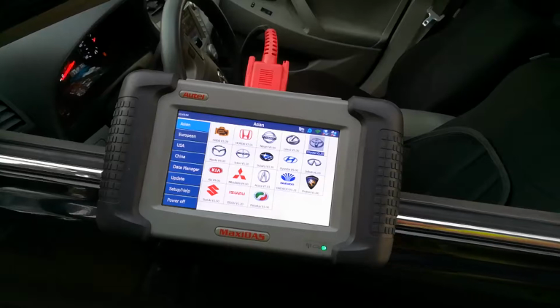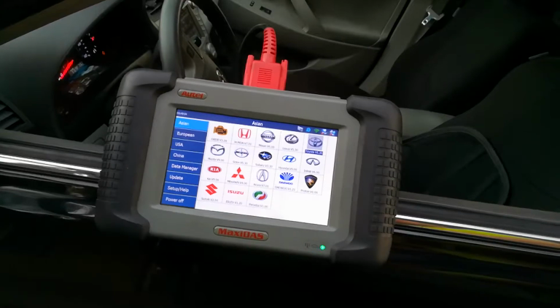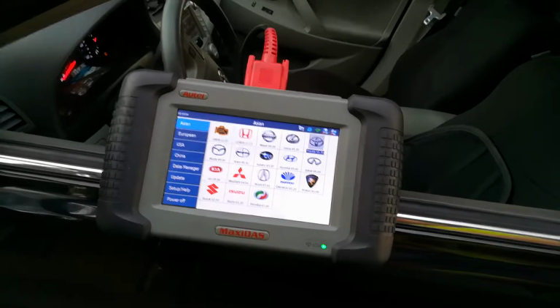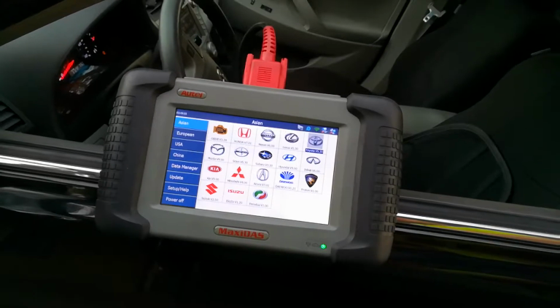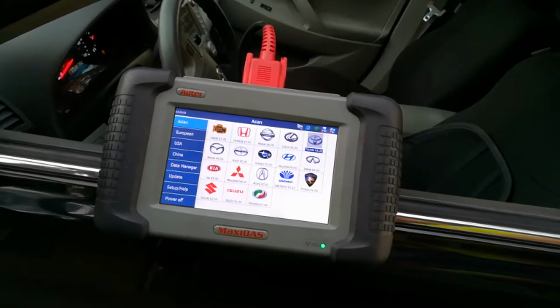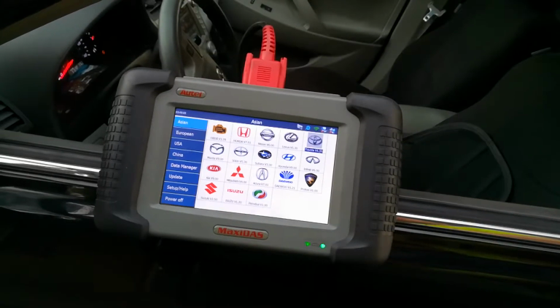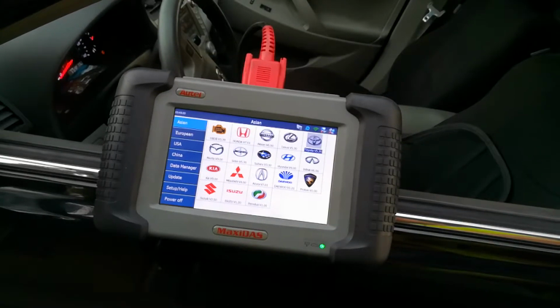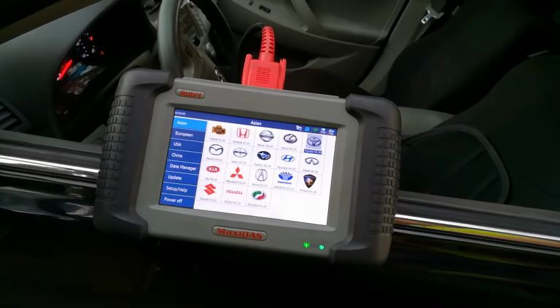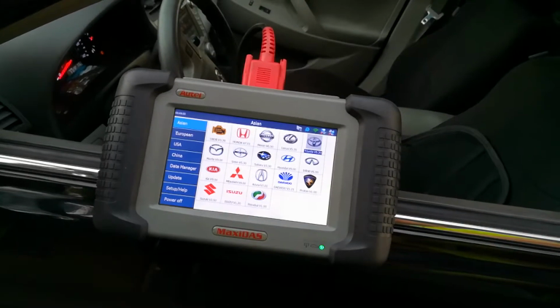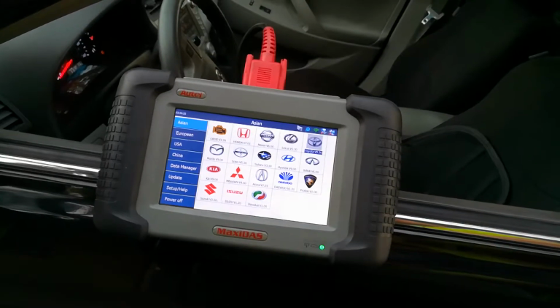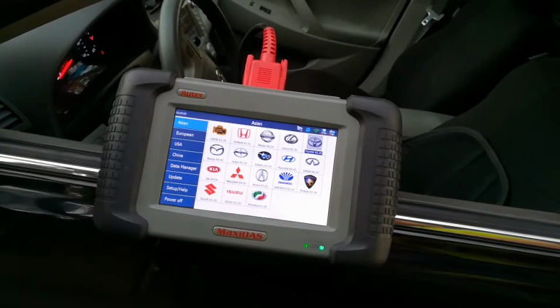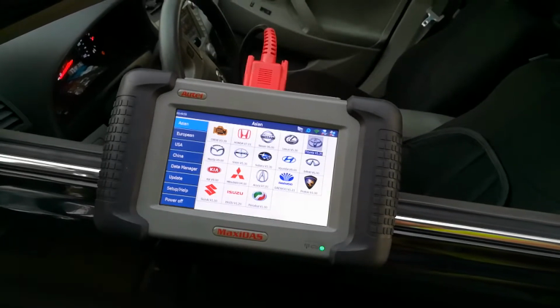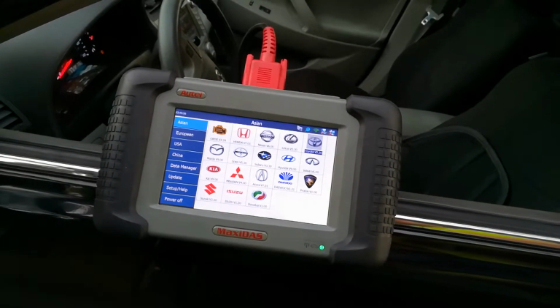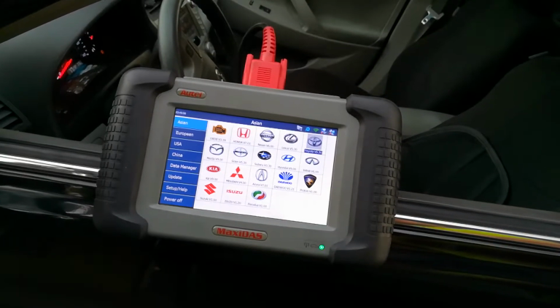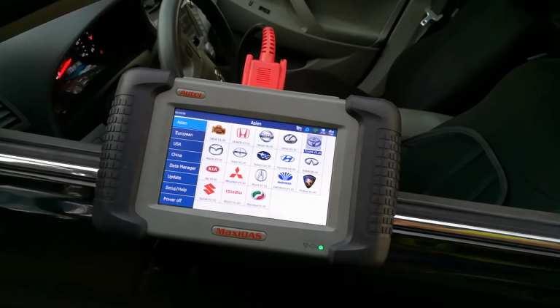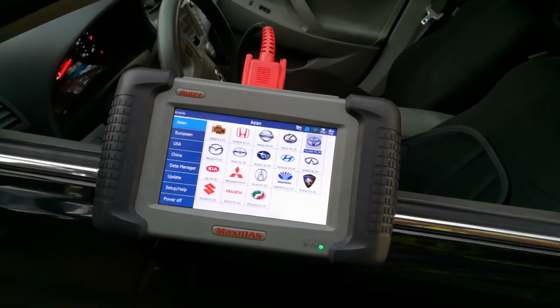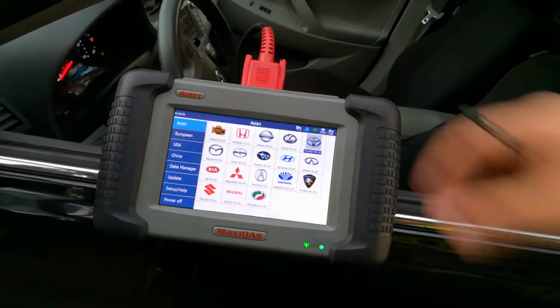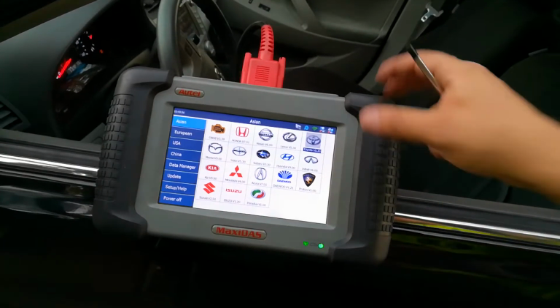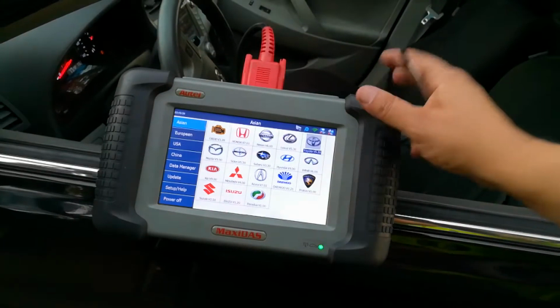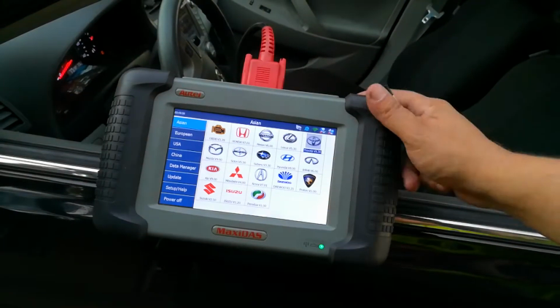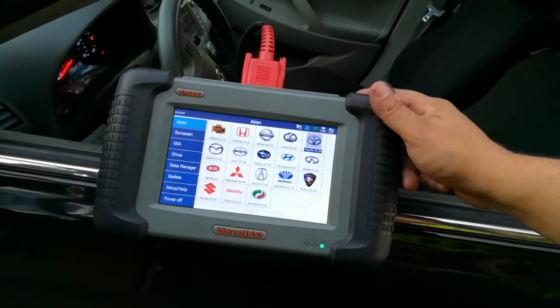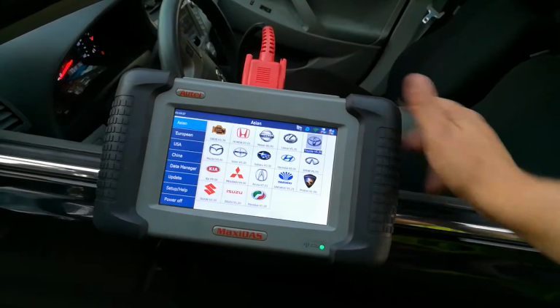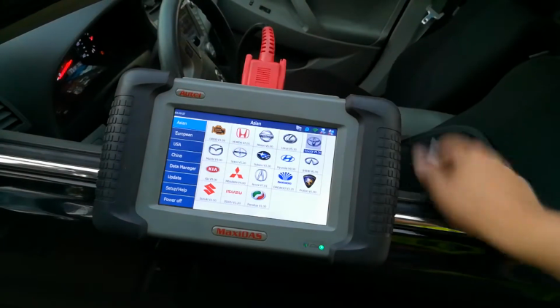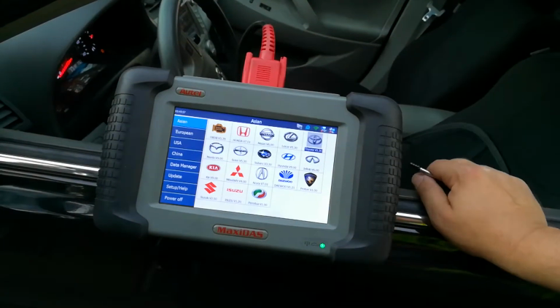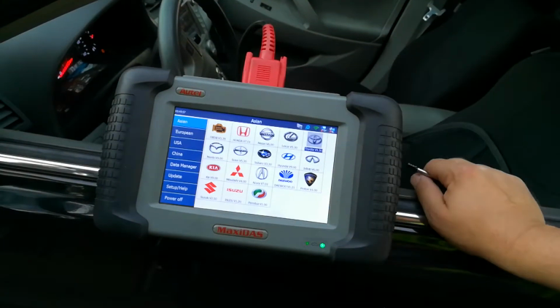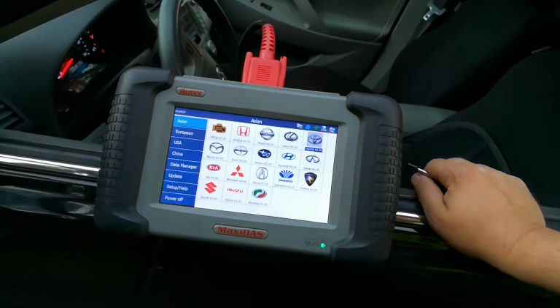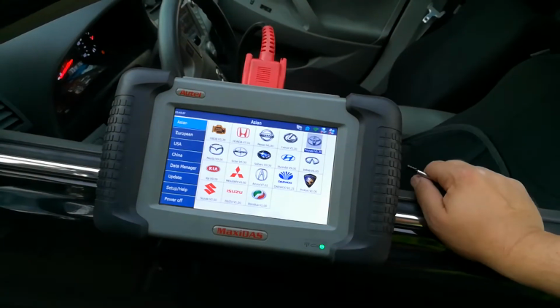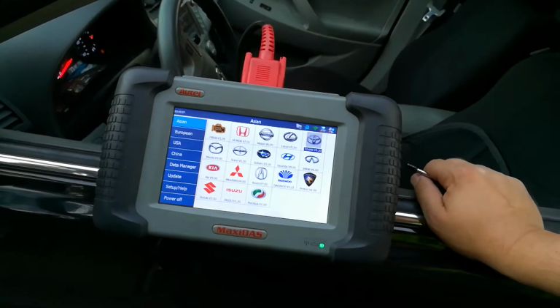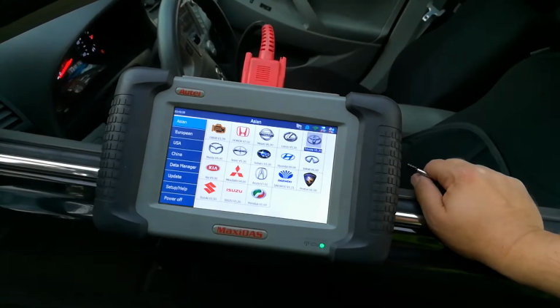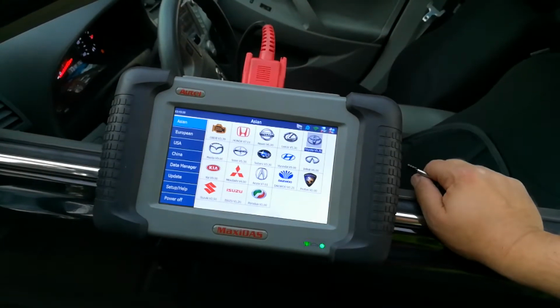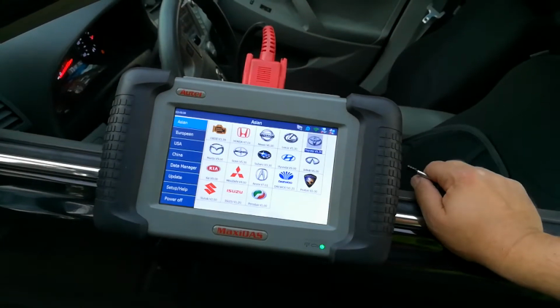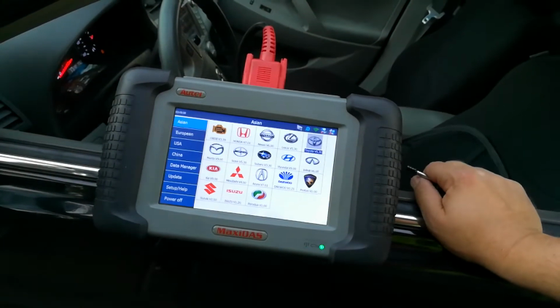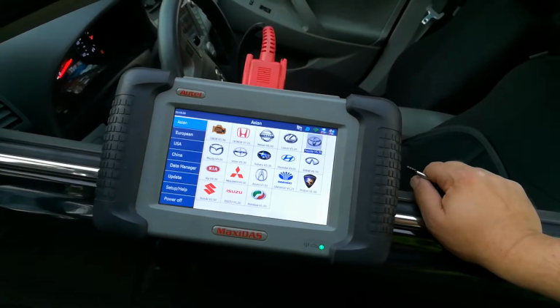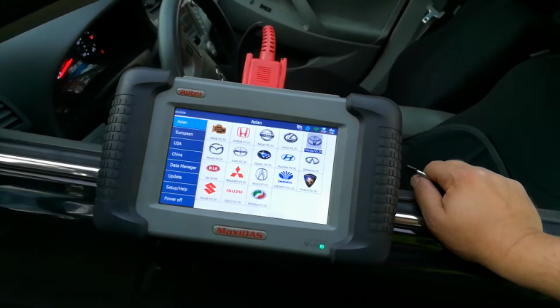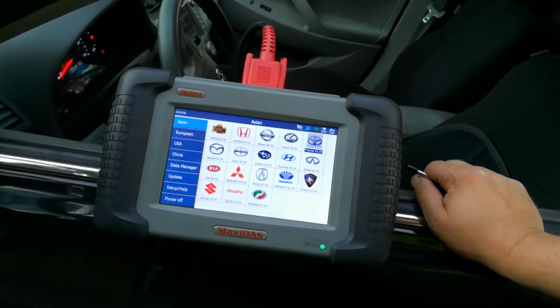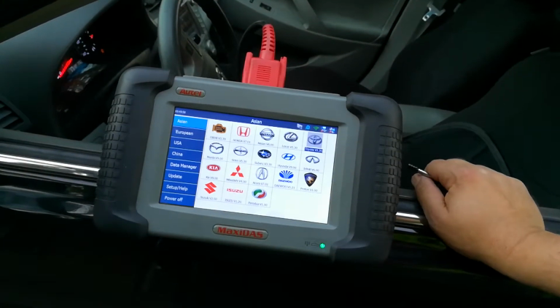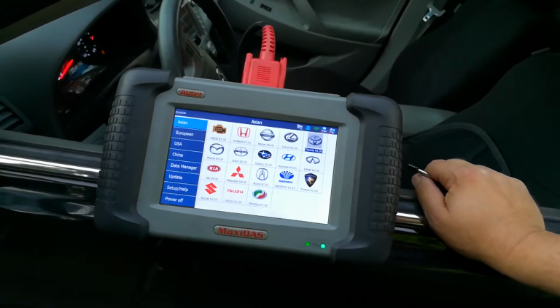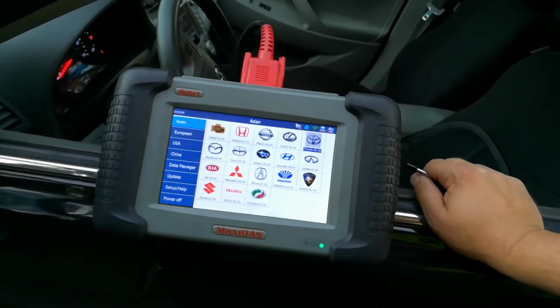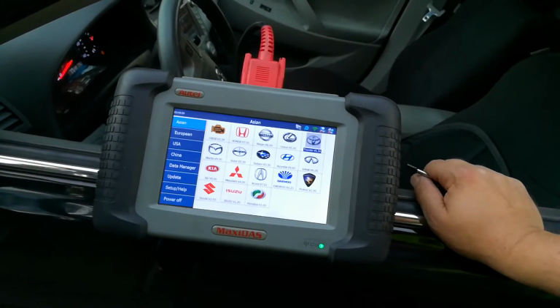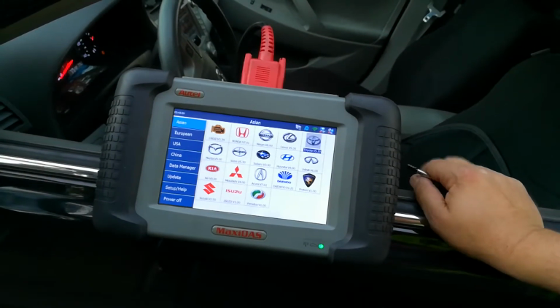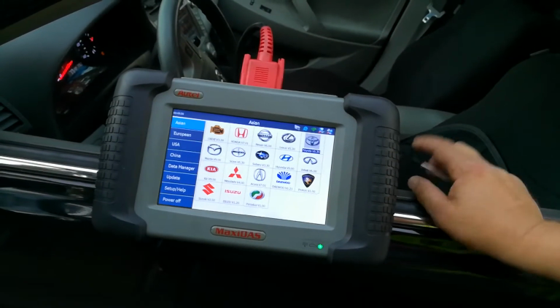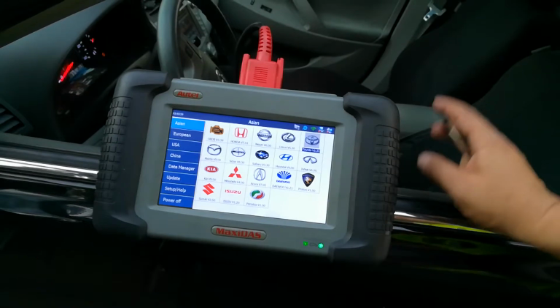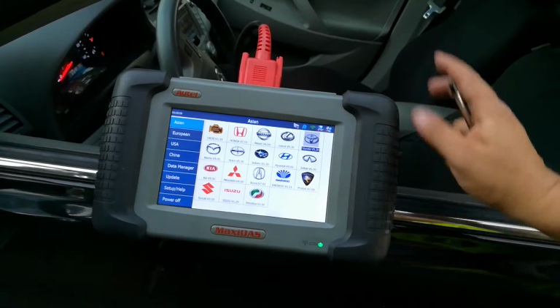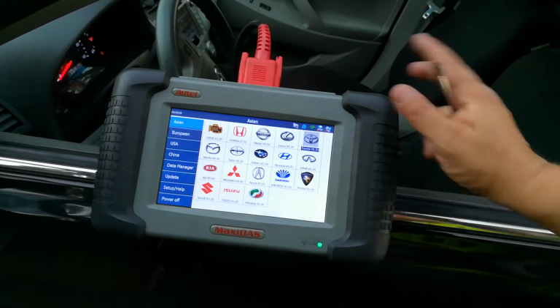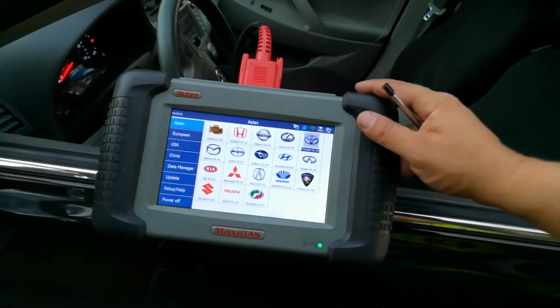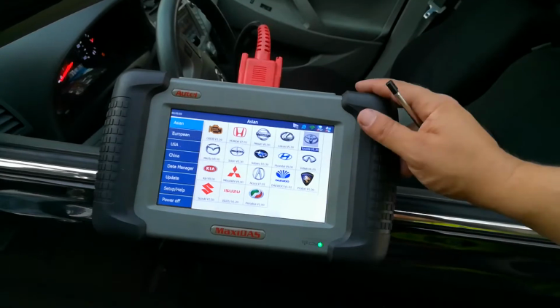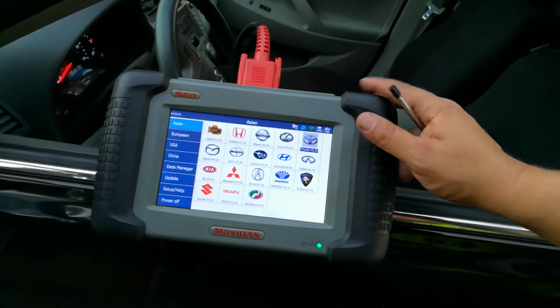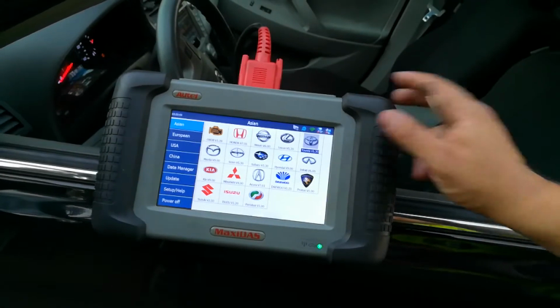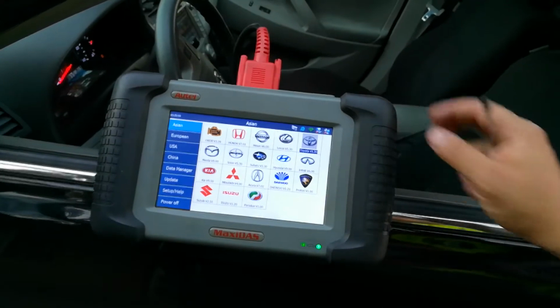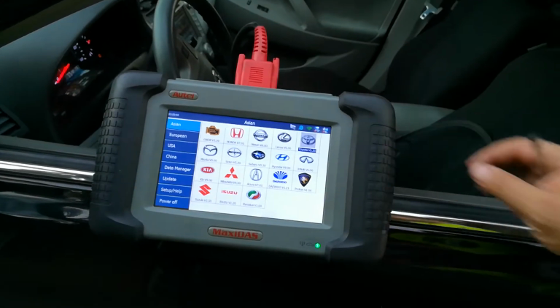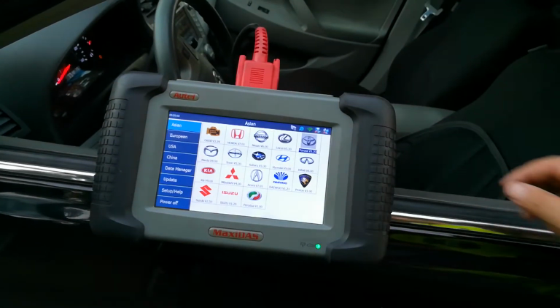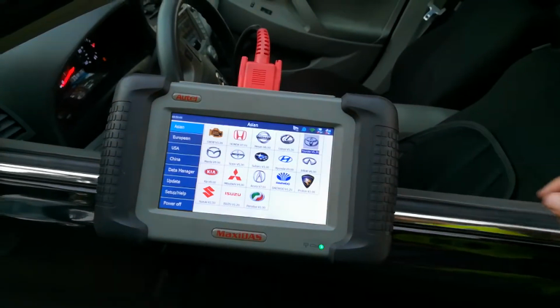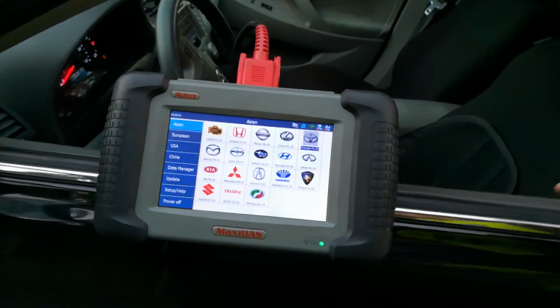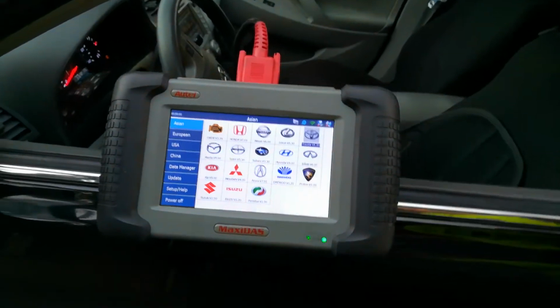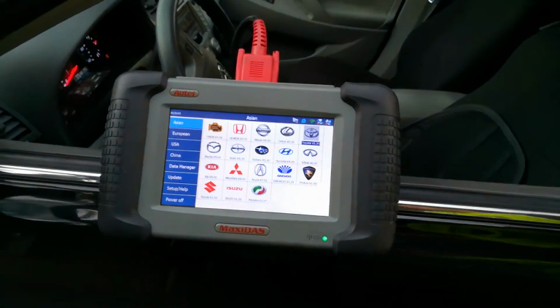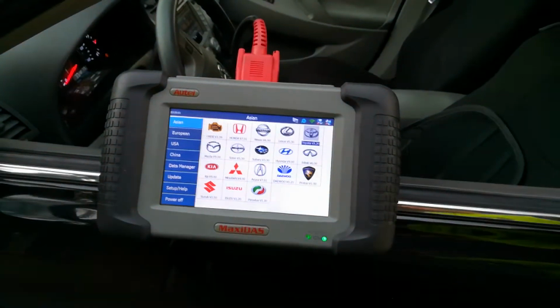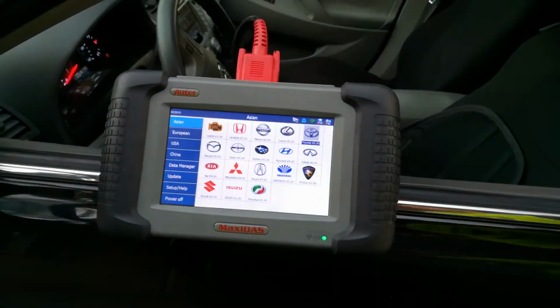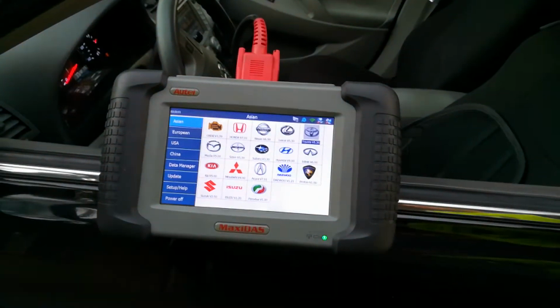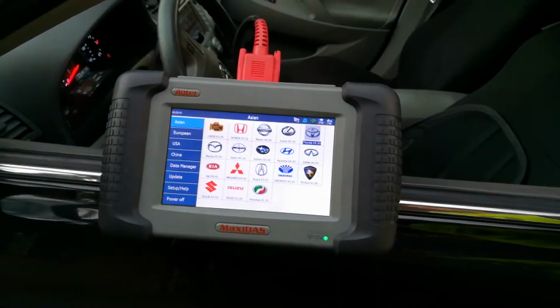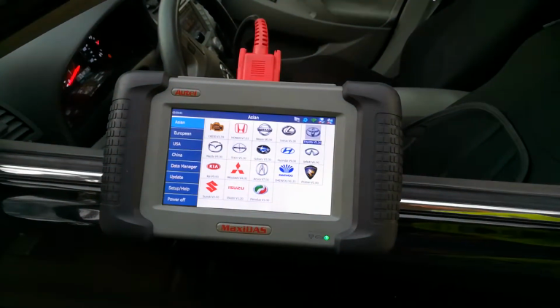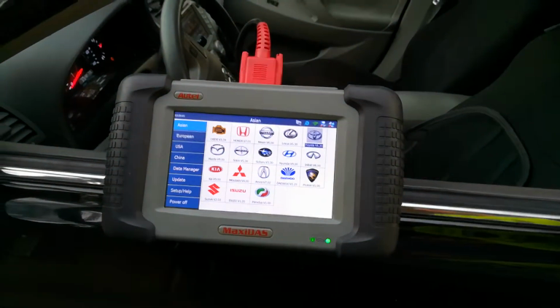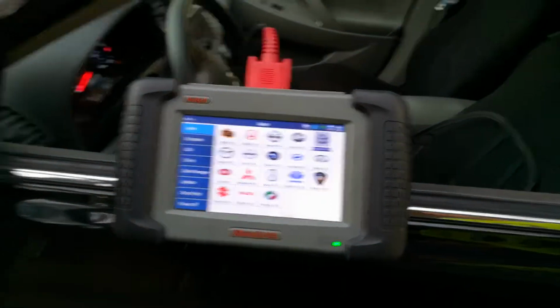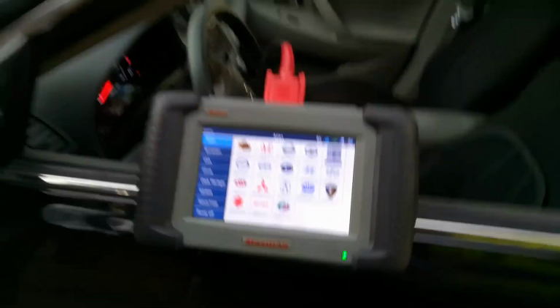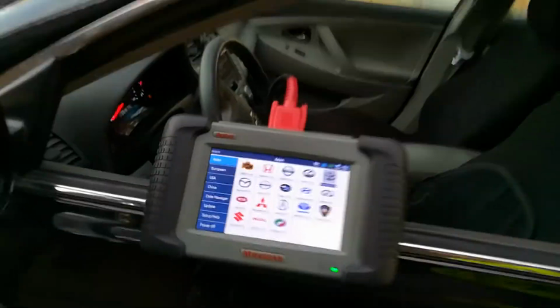Alright, welcome back to part 2 of my expensive scanner review. We saw what the scanner does, and now let me show you what accessories it comes with.